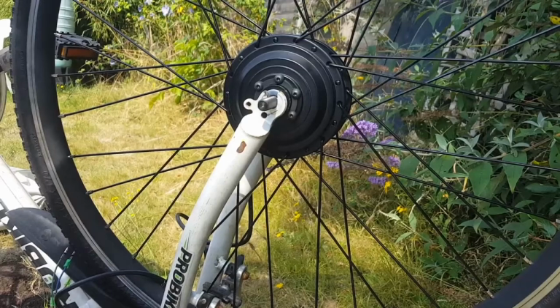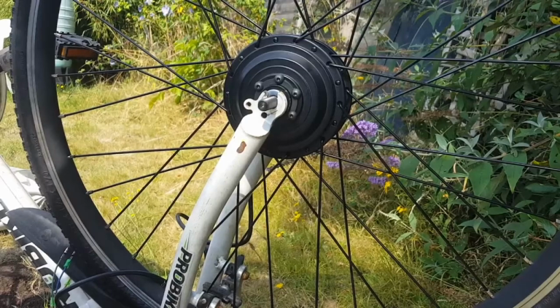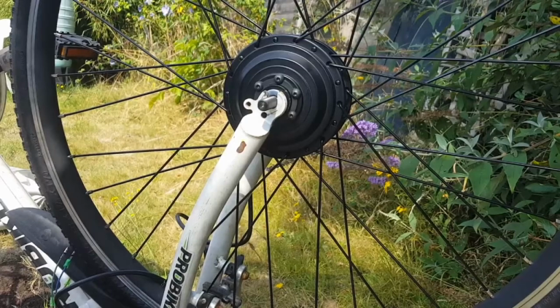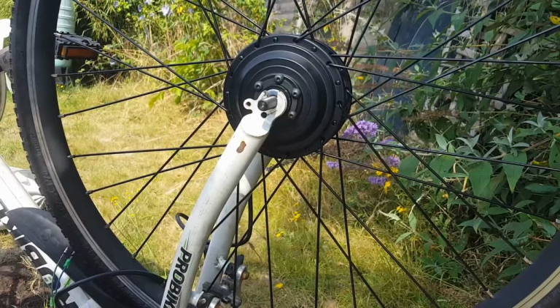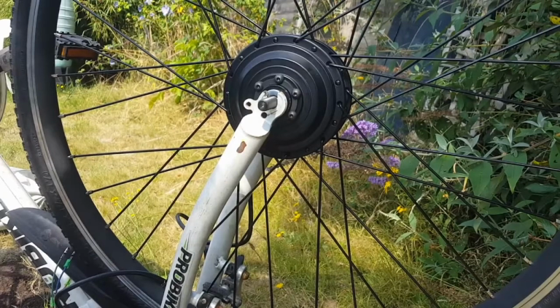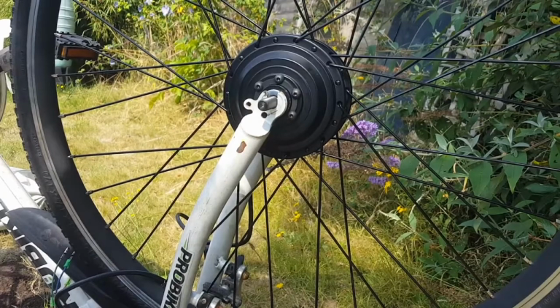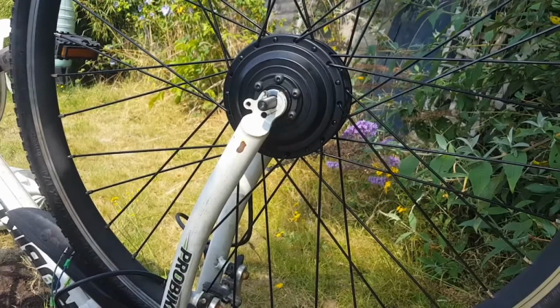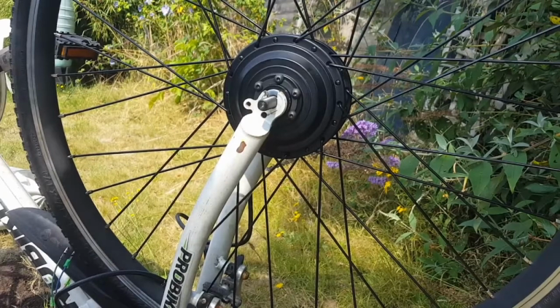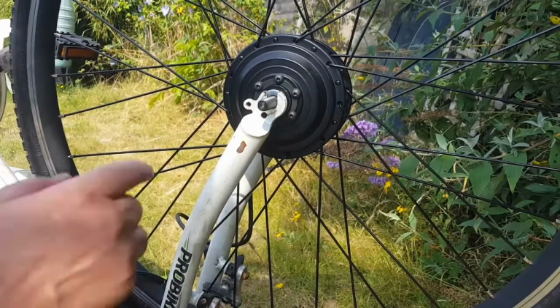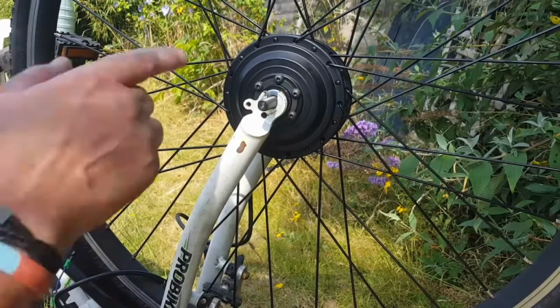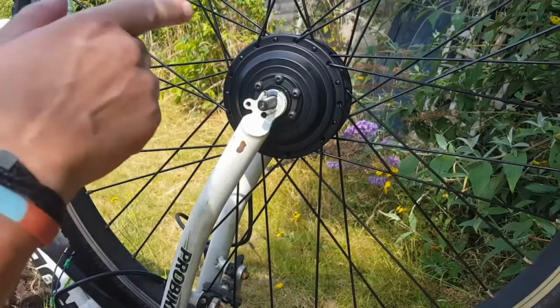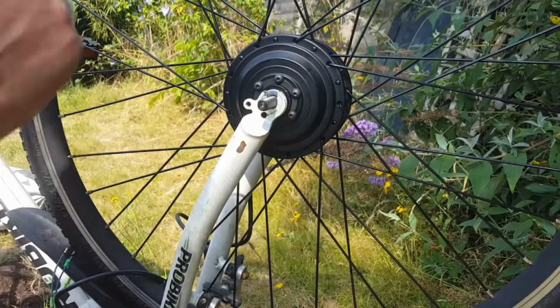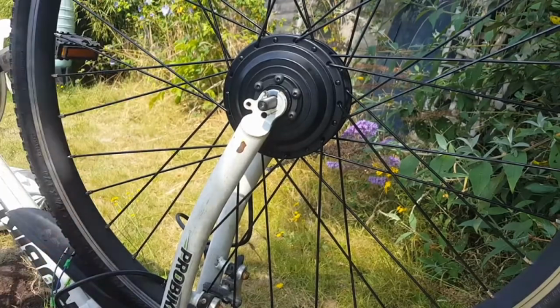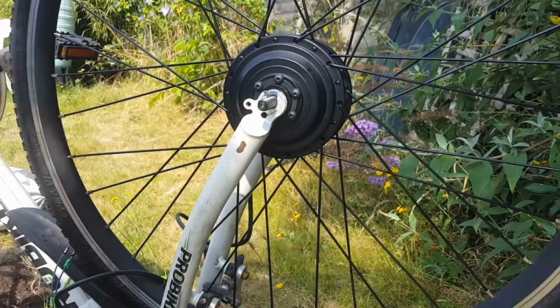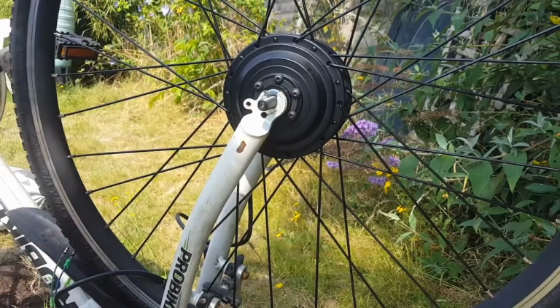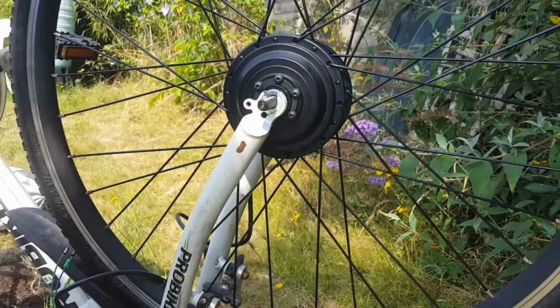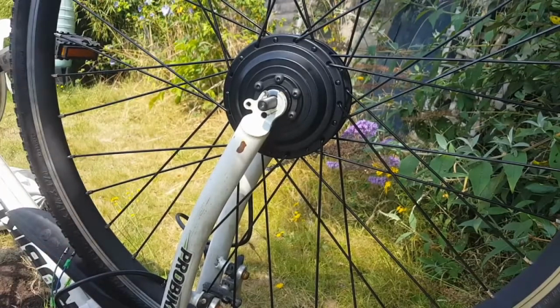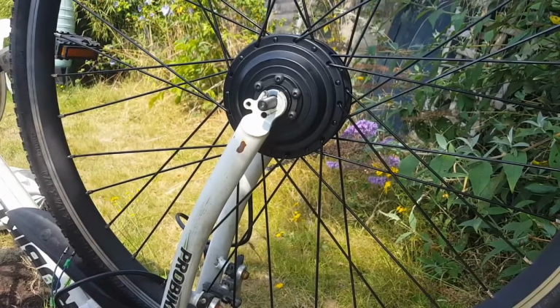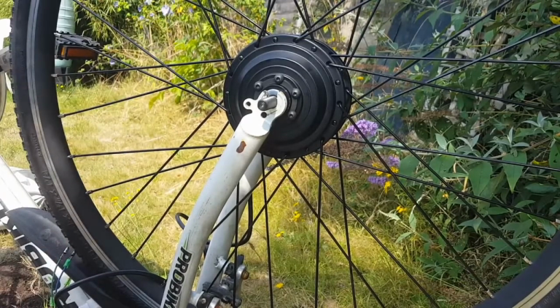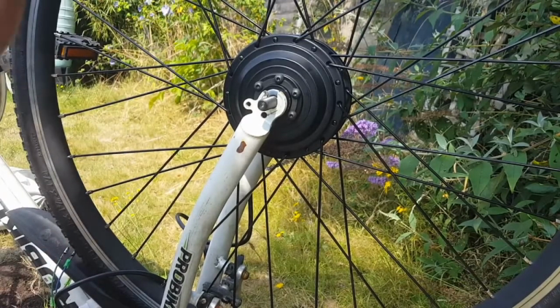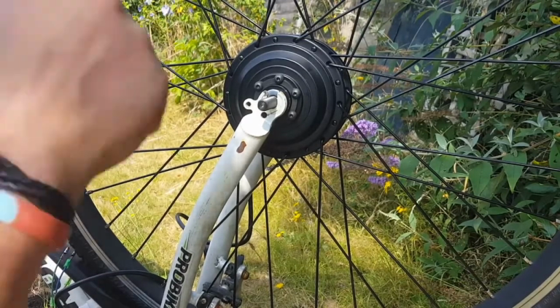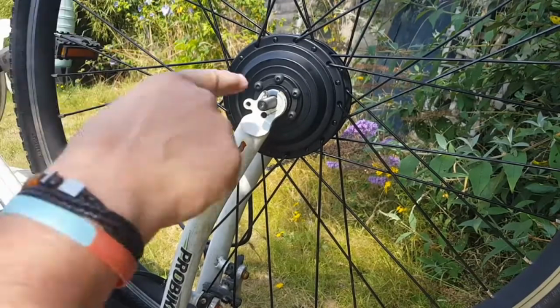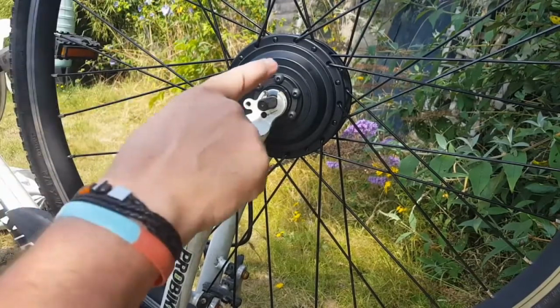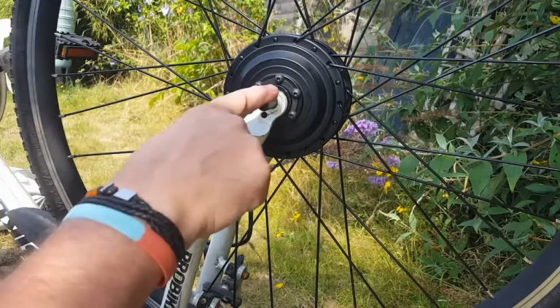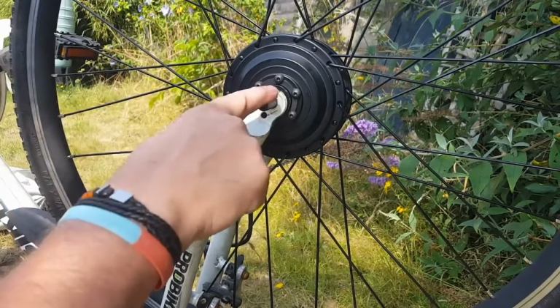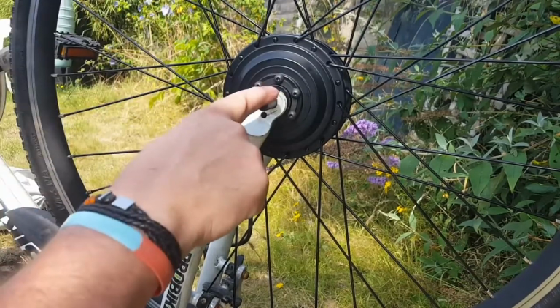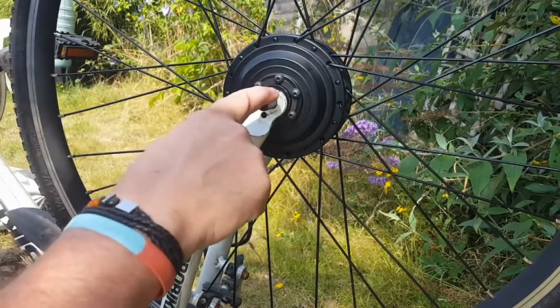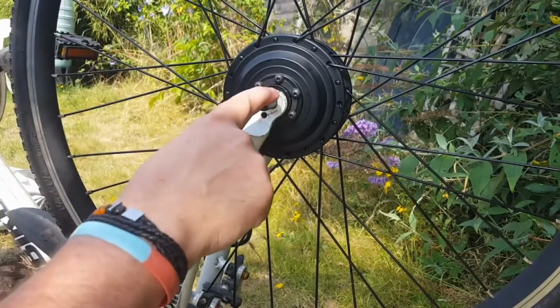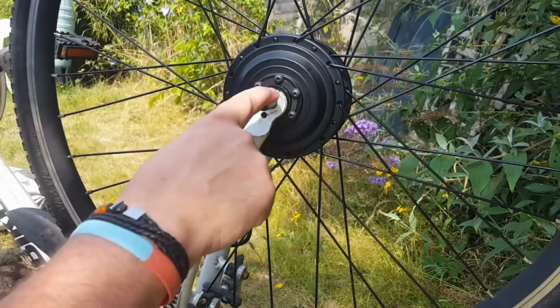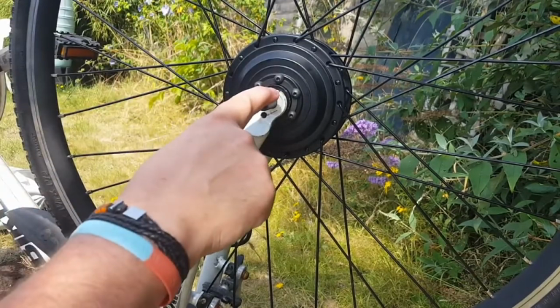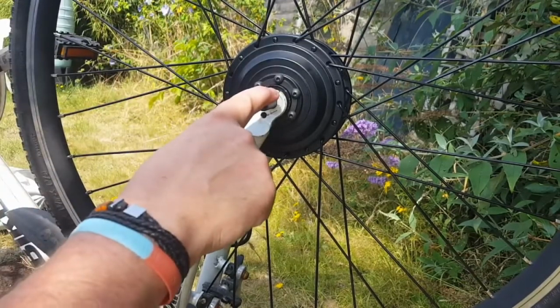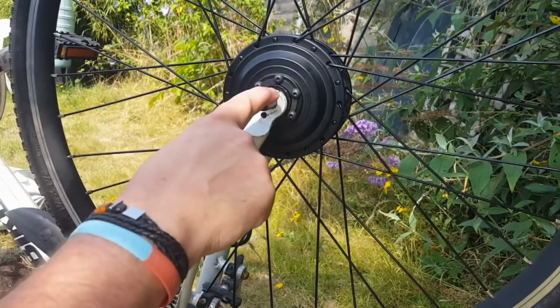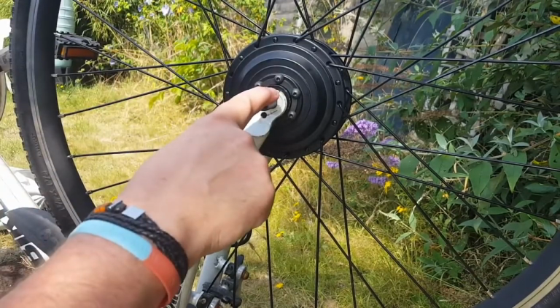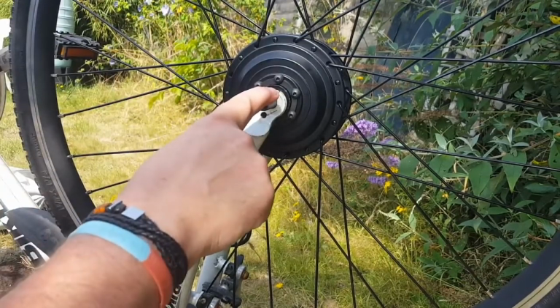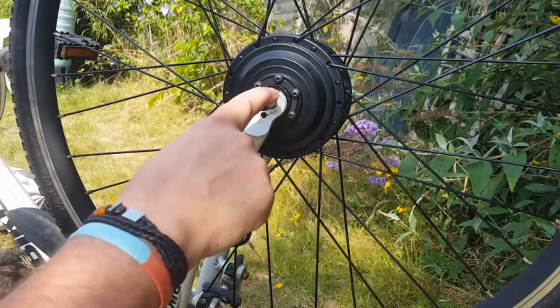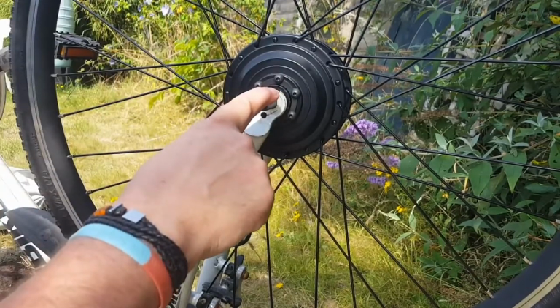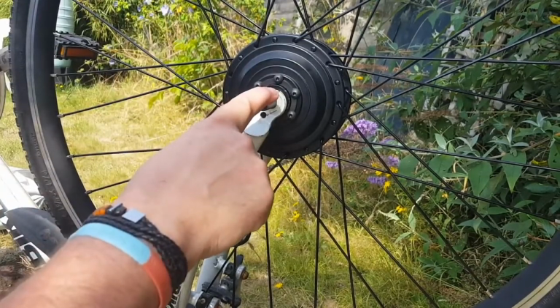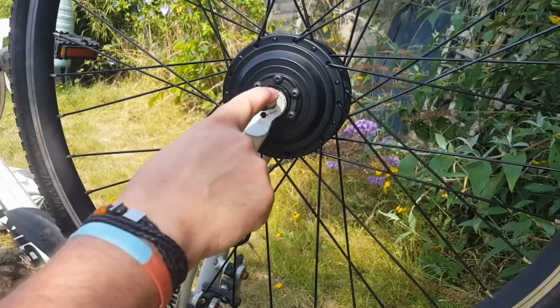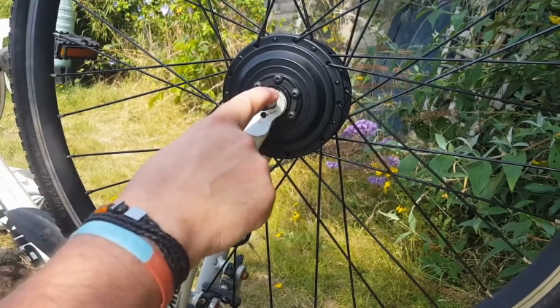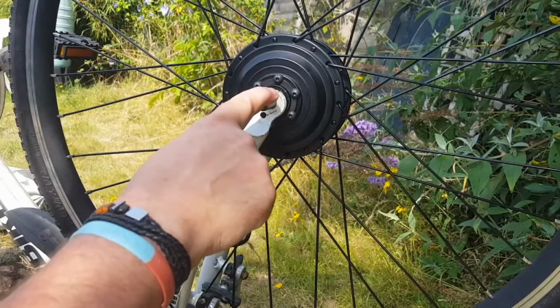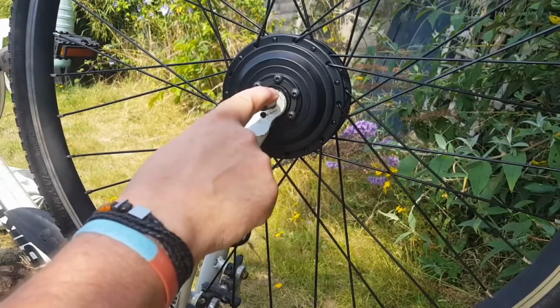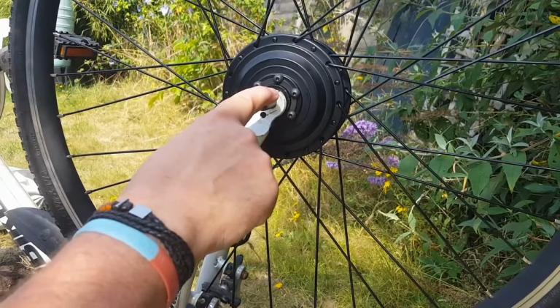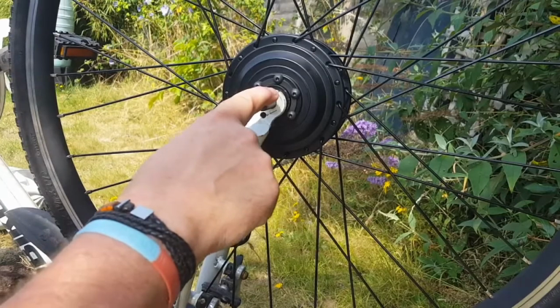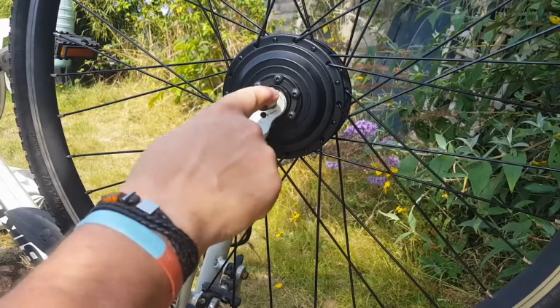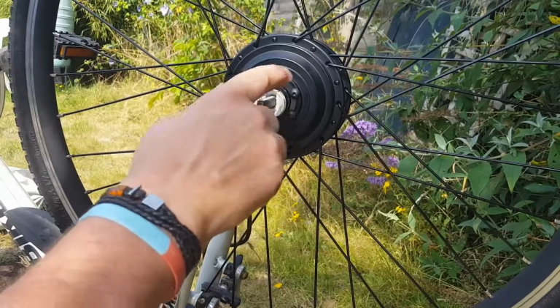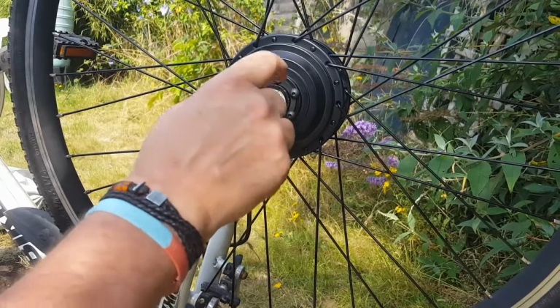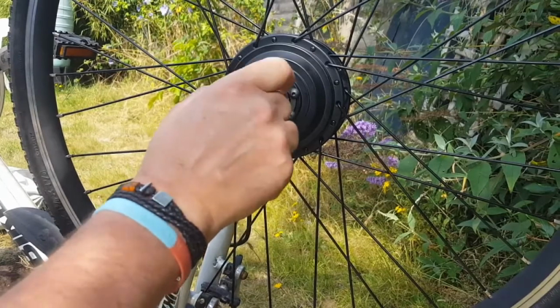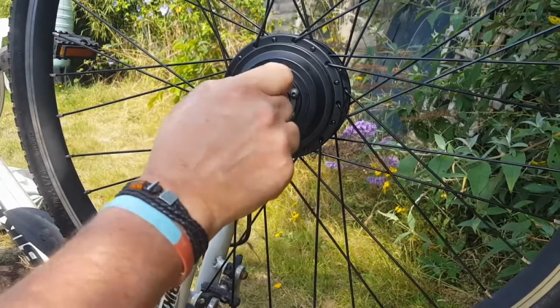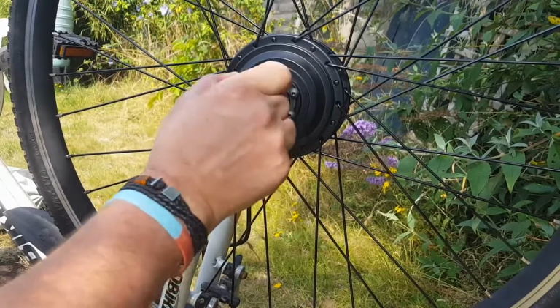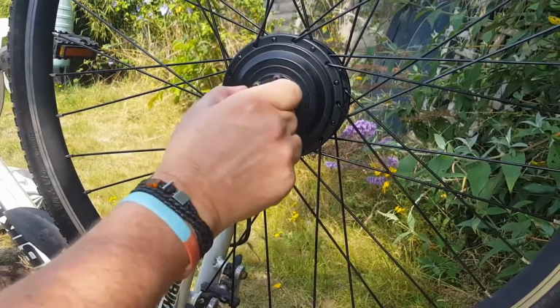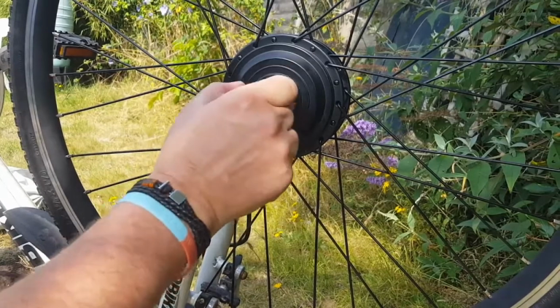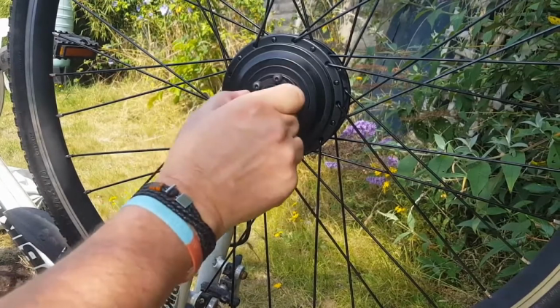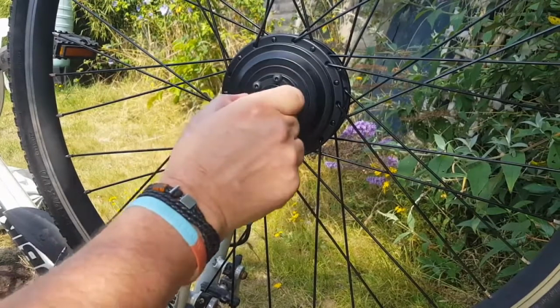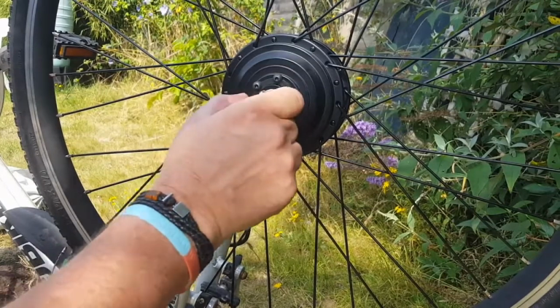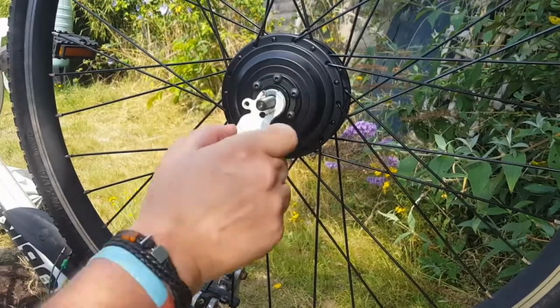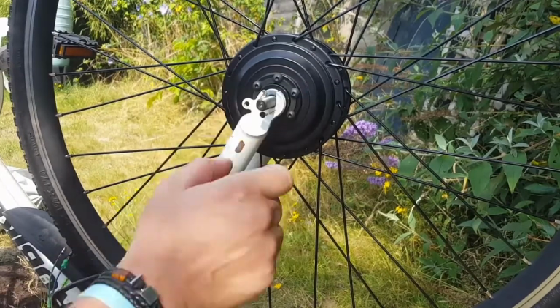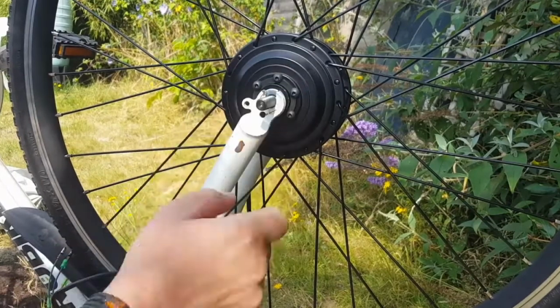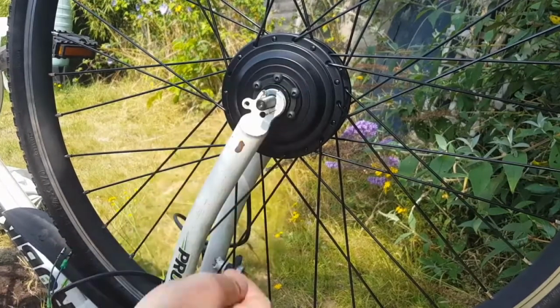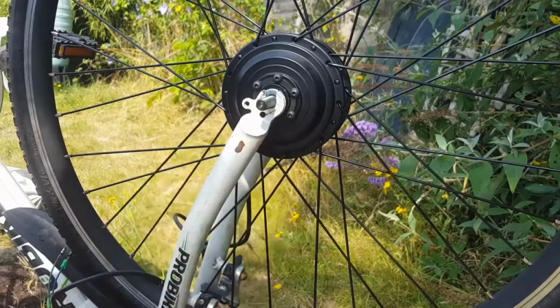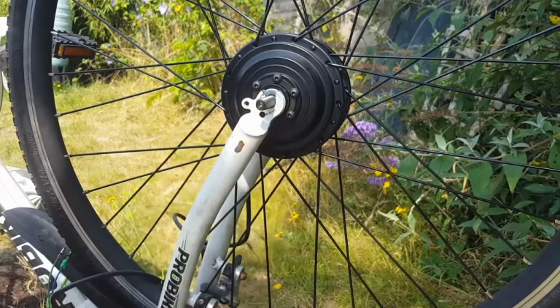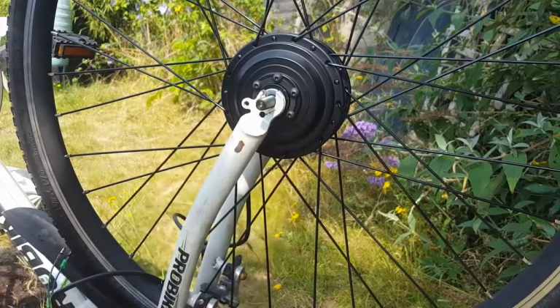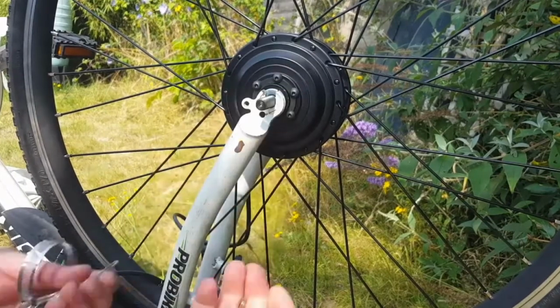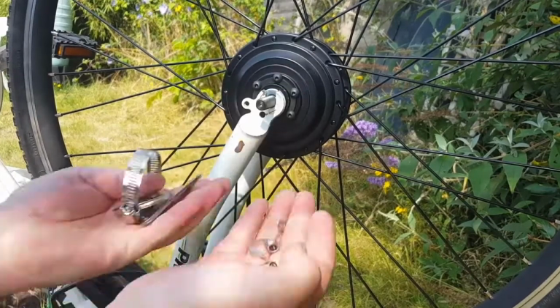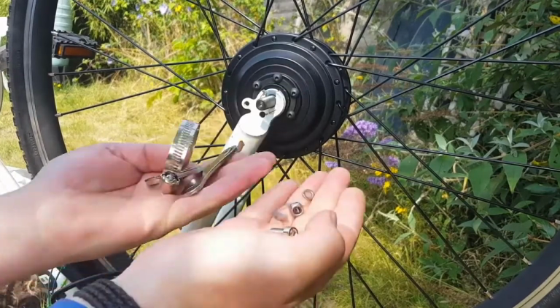Today I'm just doing a quick video because I'm converting my bike to an e-bike and I want to do a quick one that focuses on the torque arms.